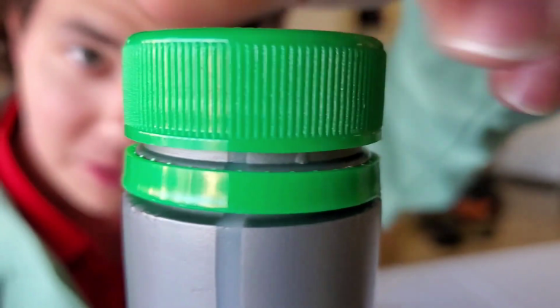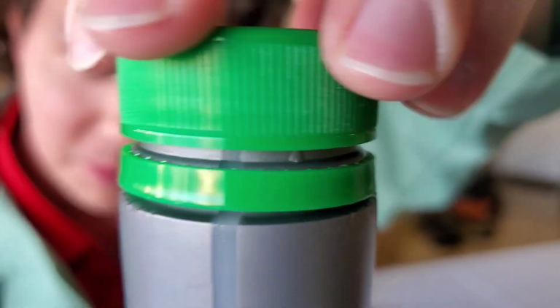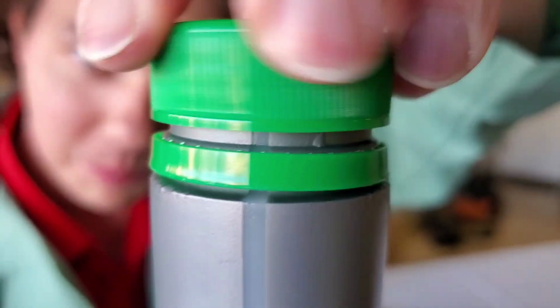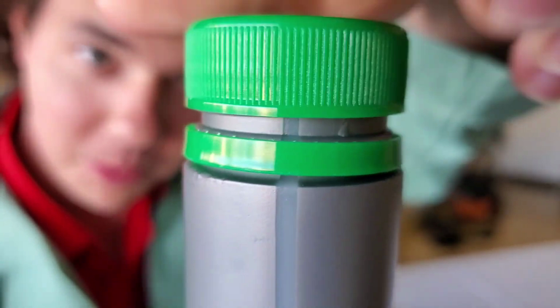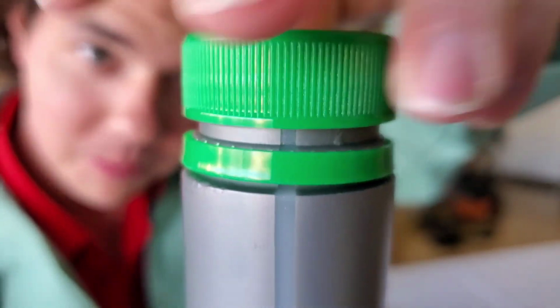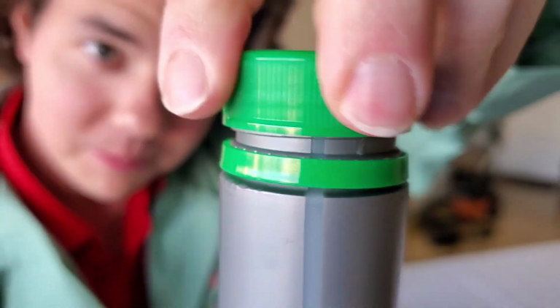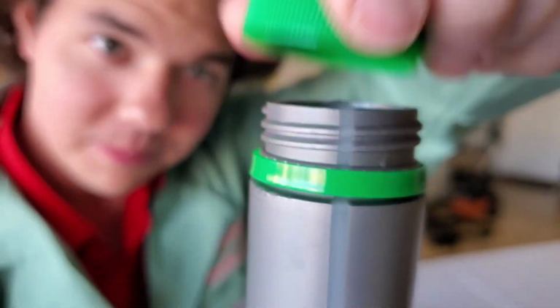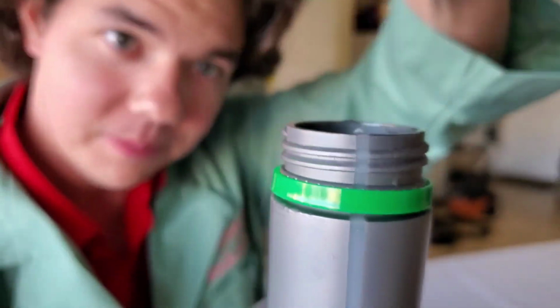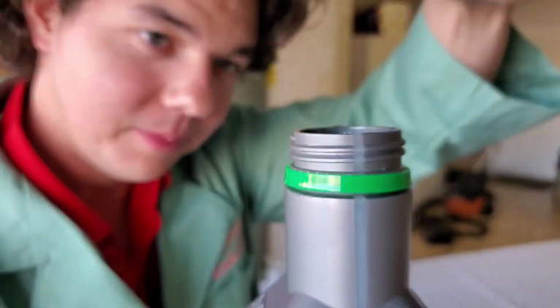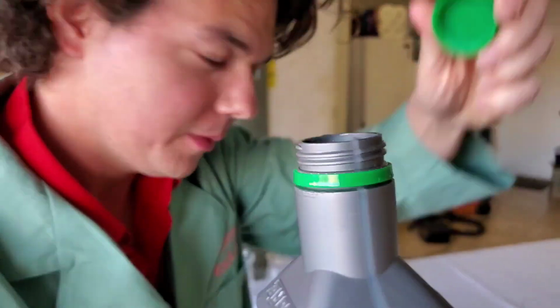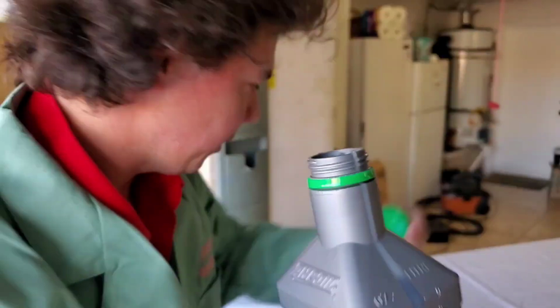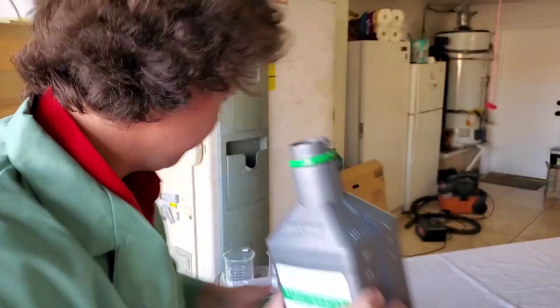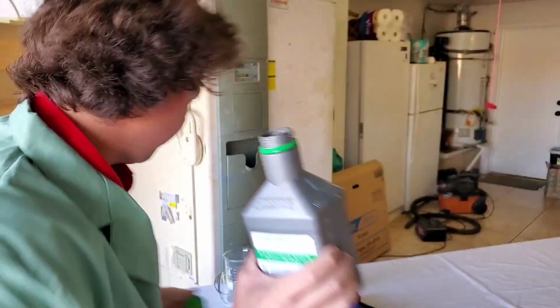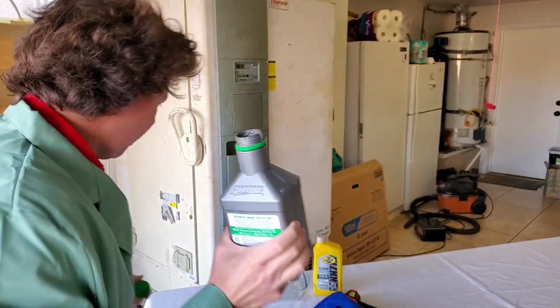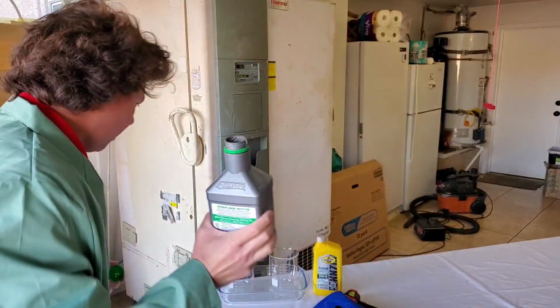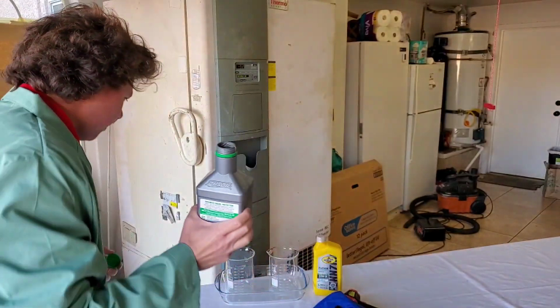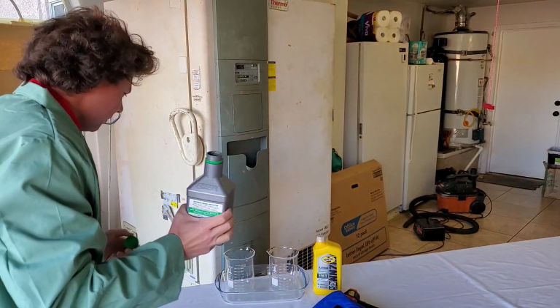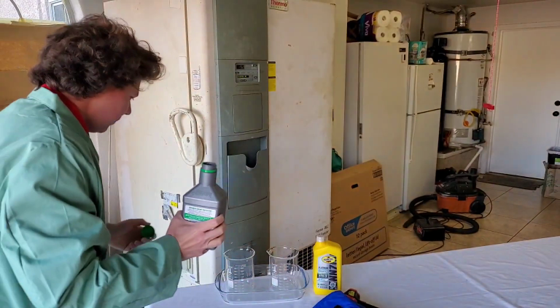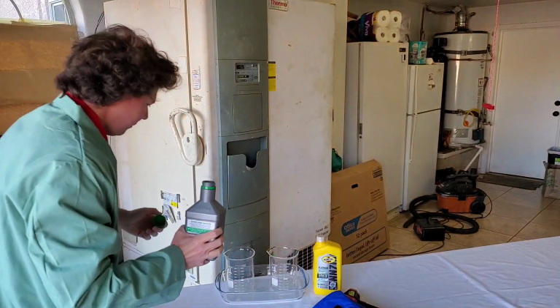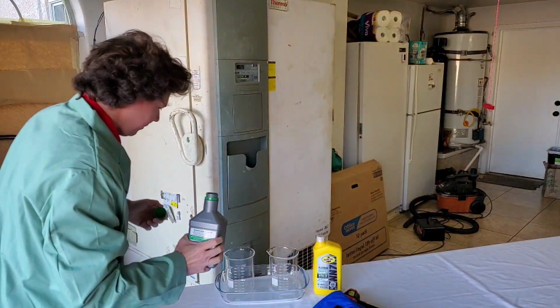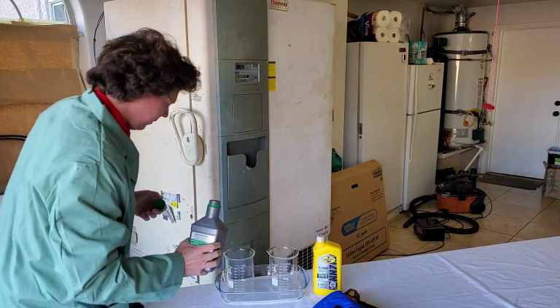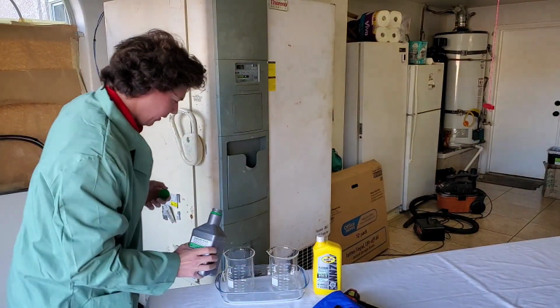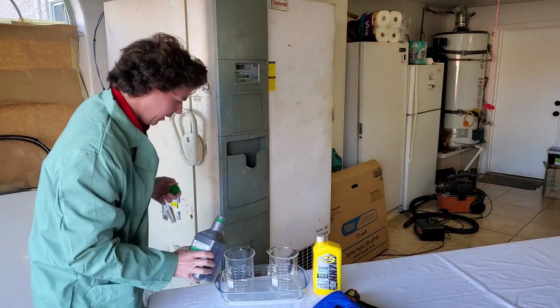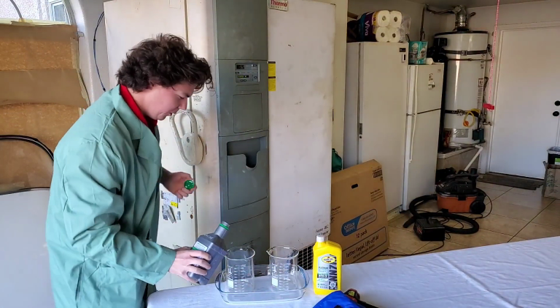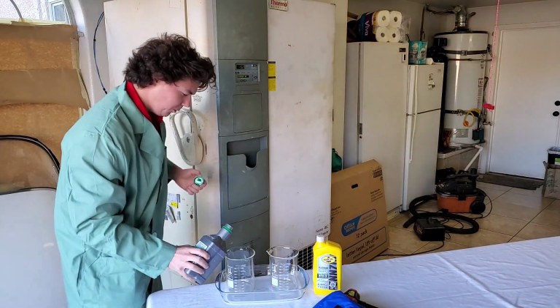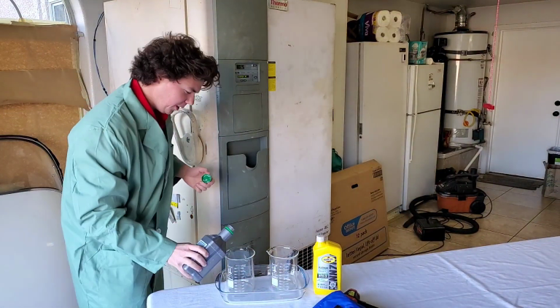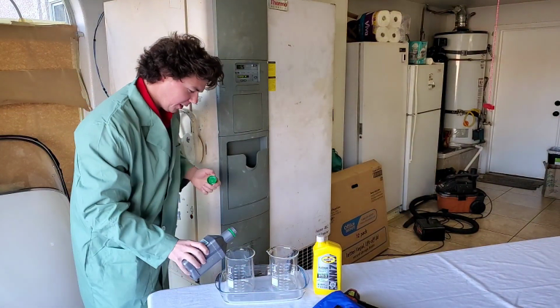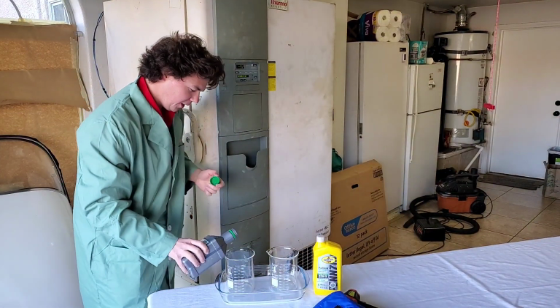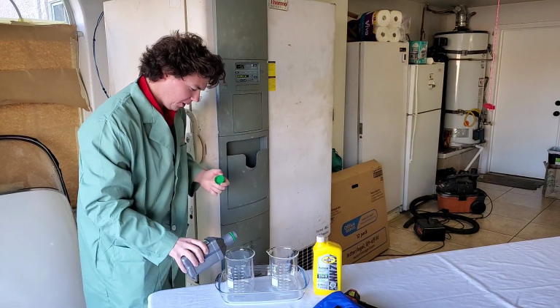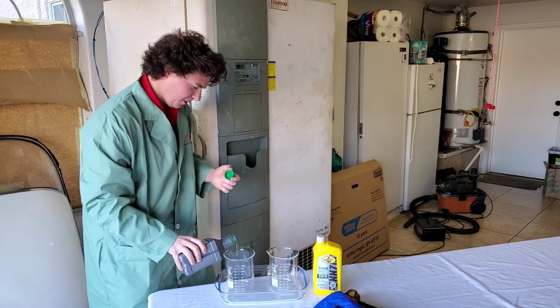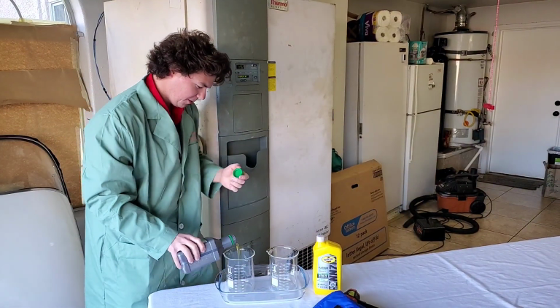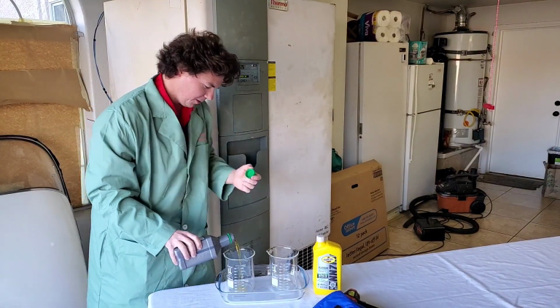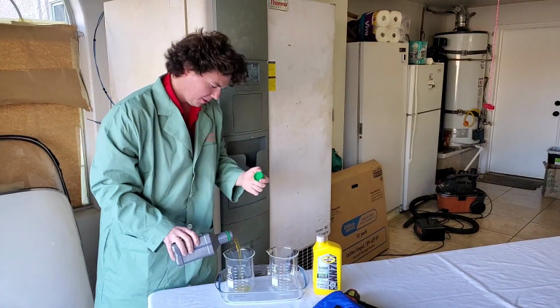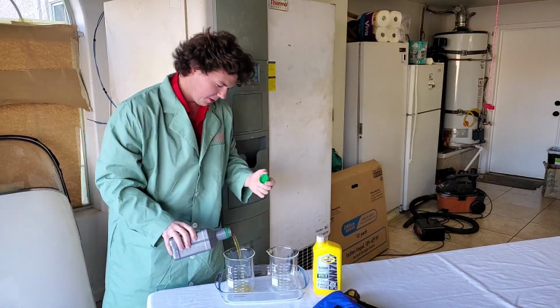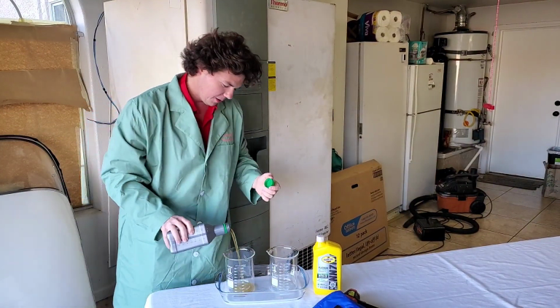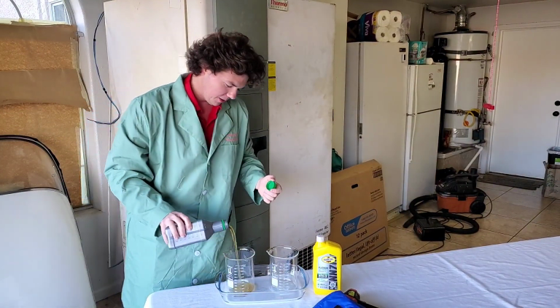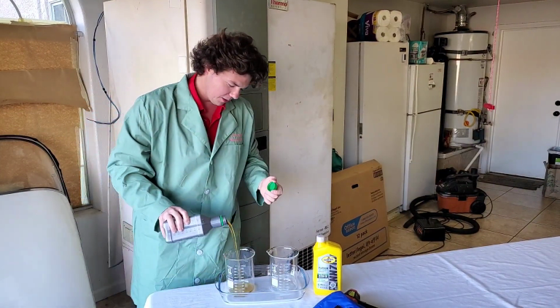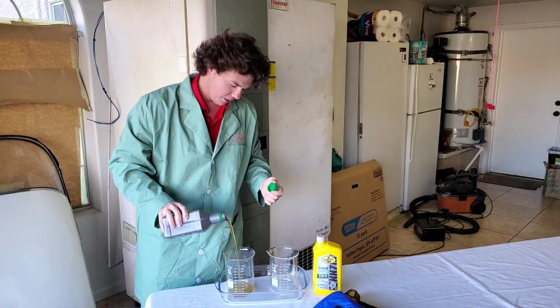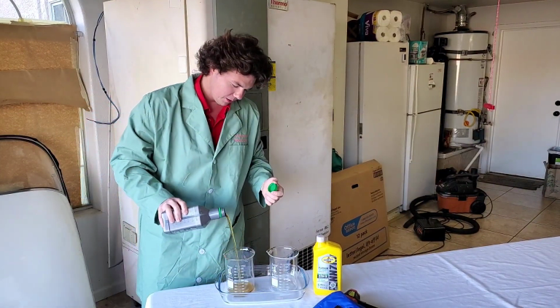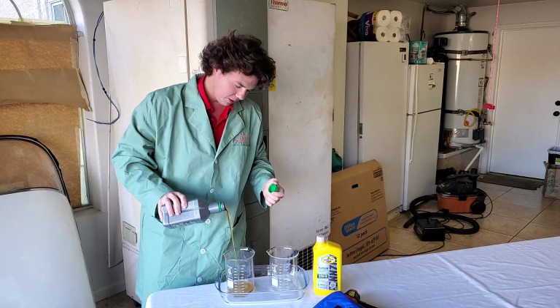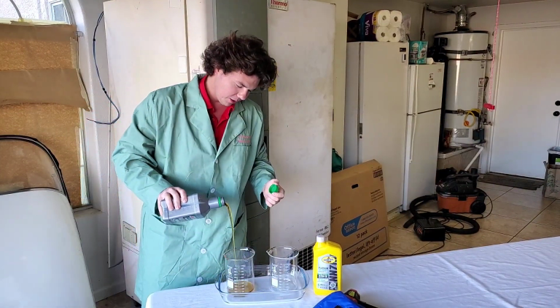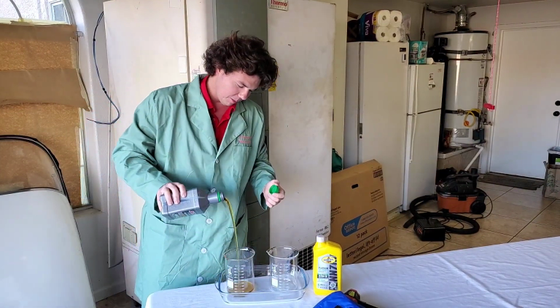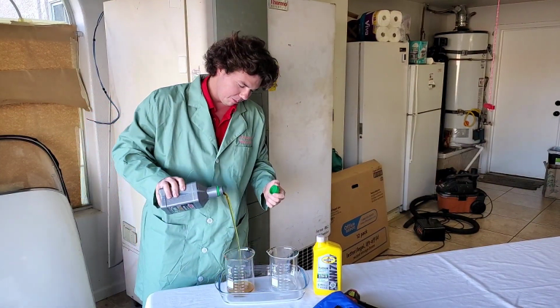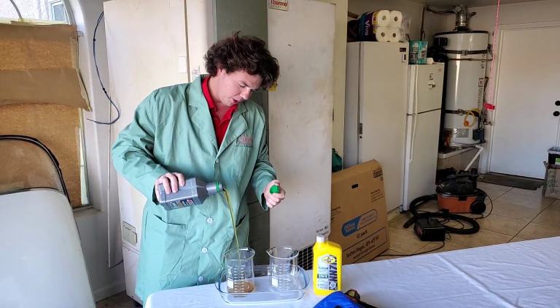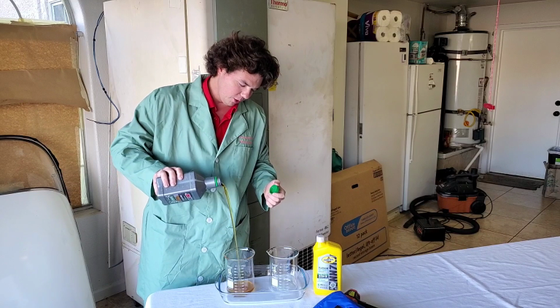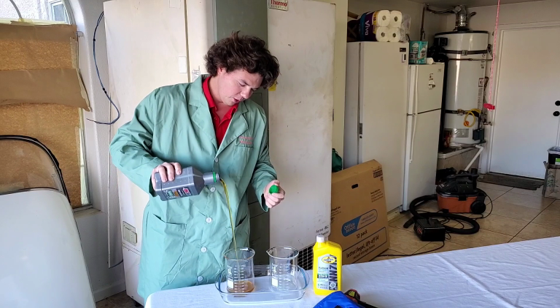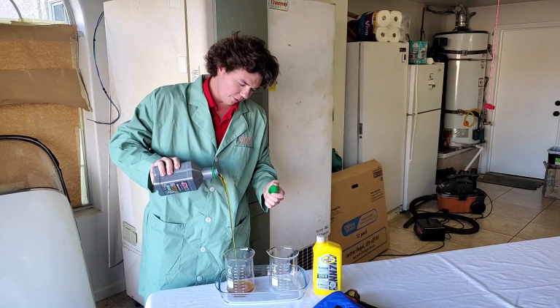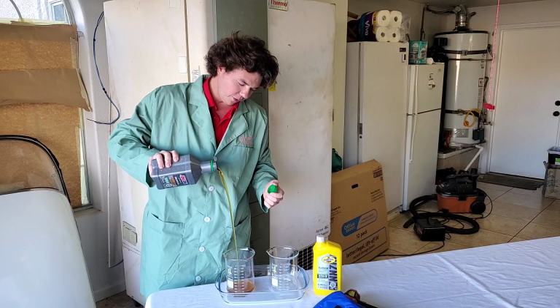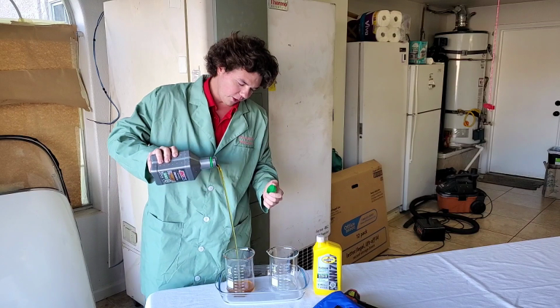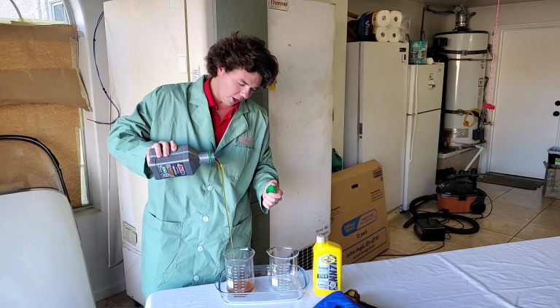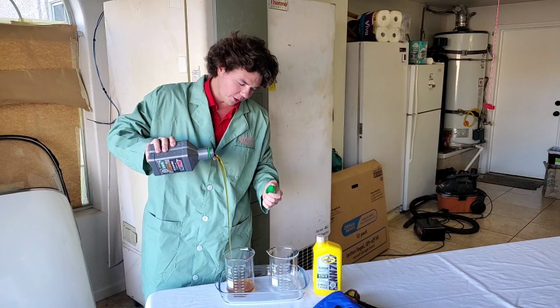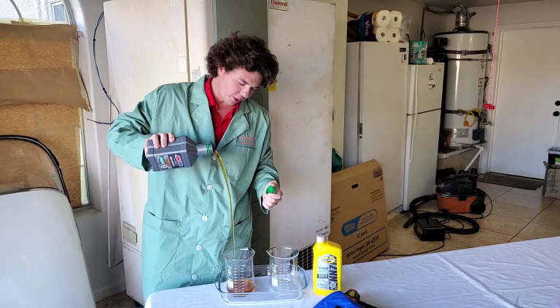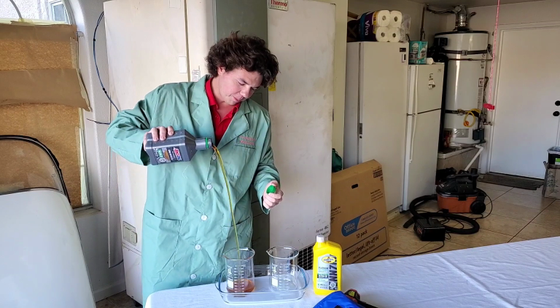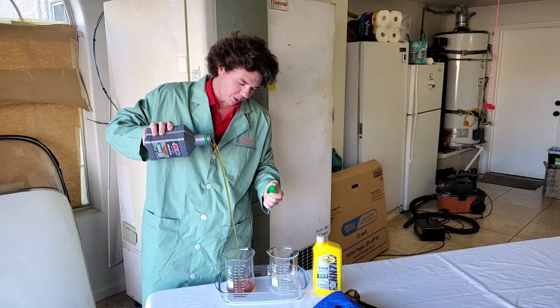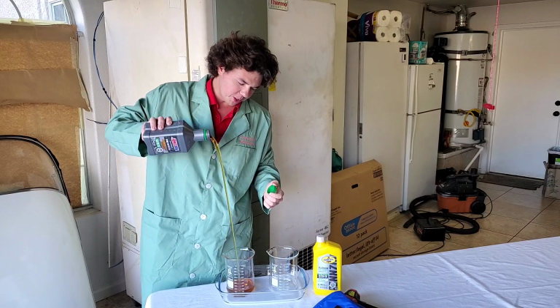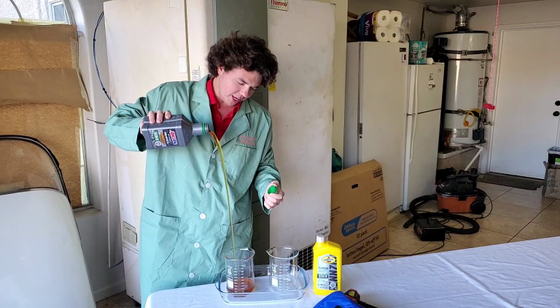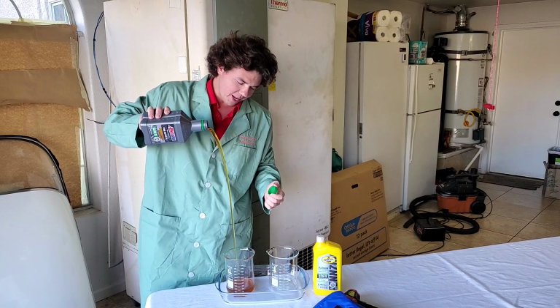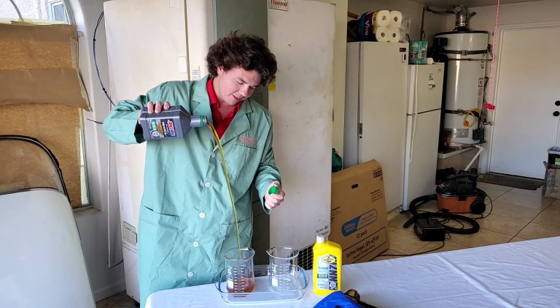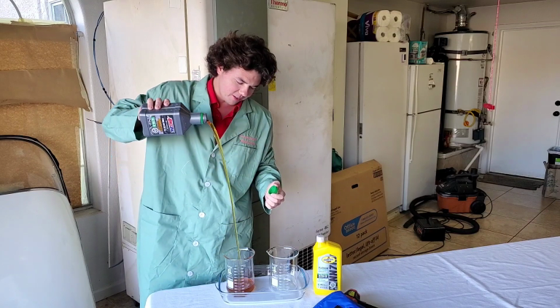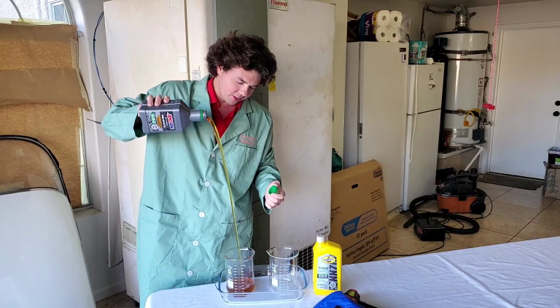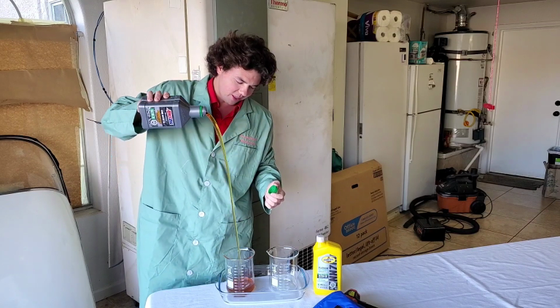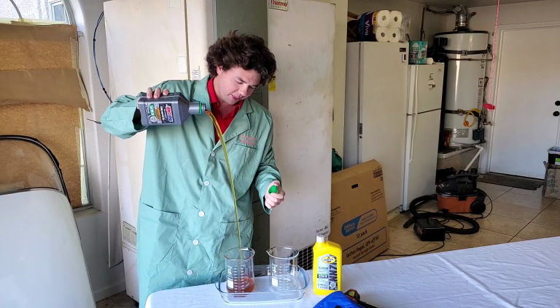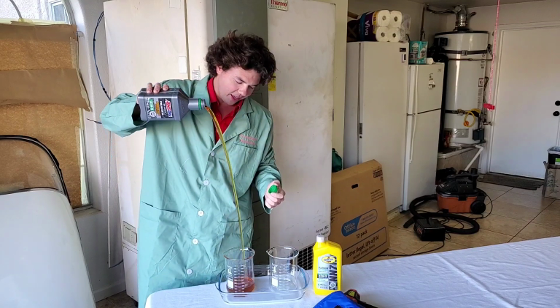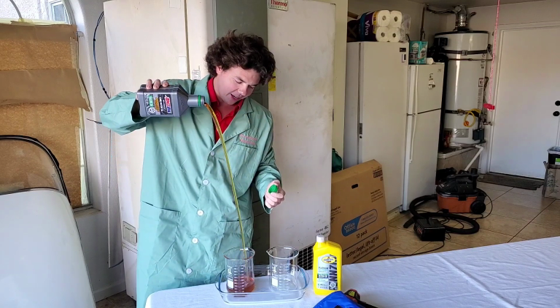Here we go, in we go. The beautiful 100% synthetic.